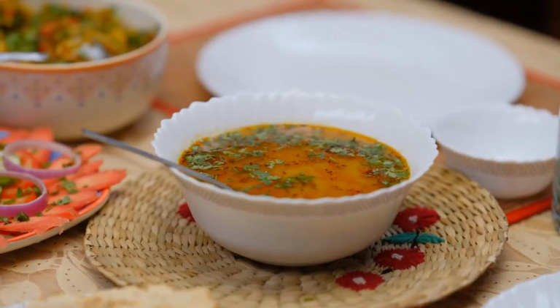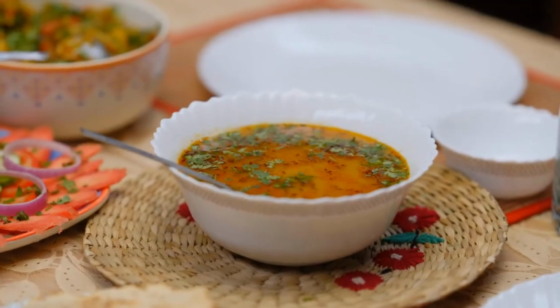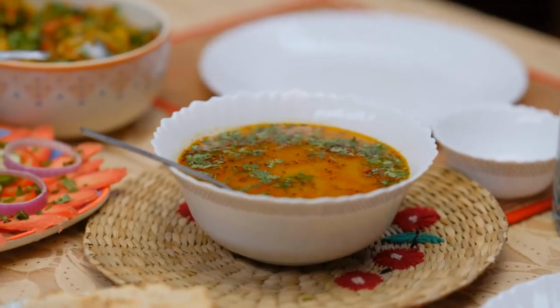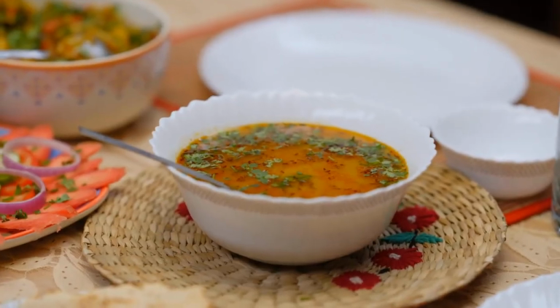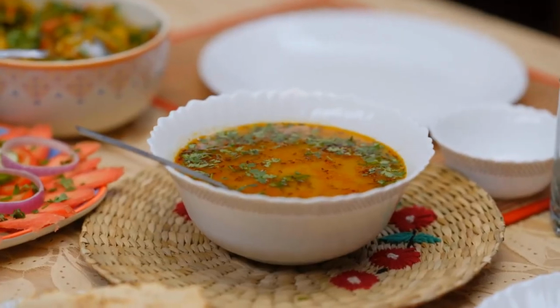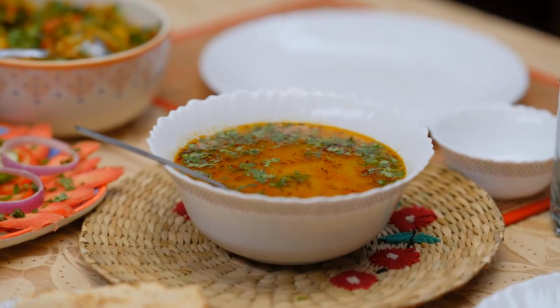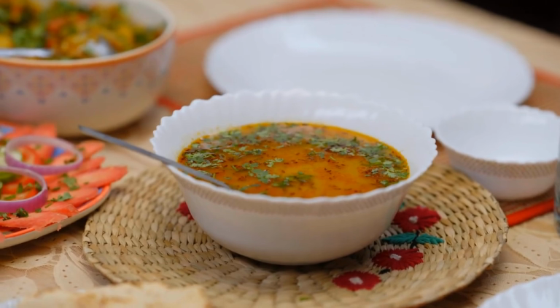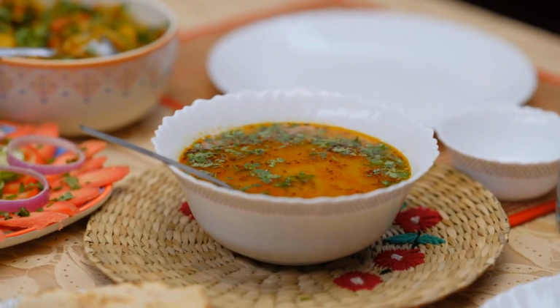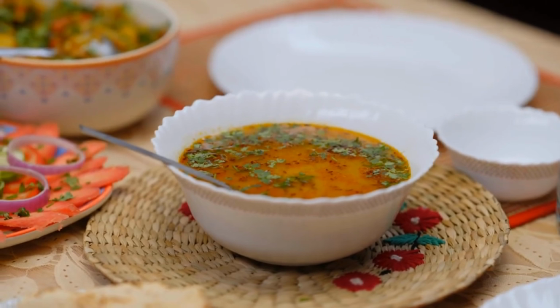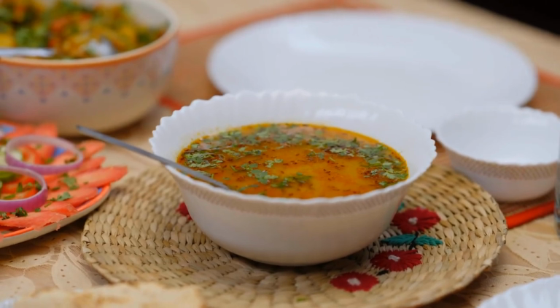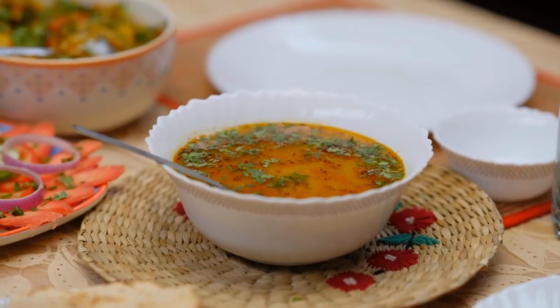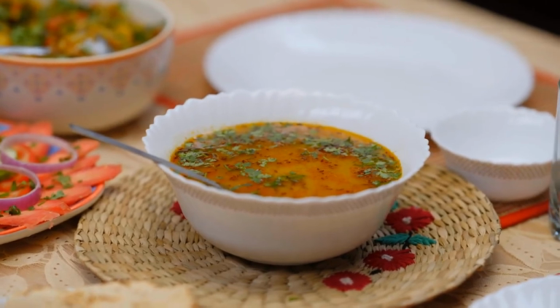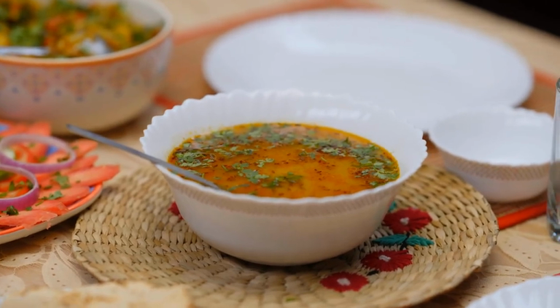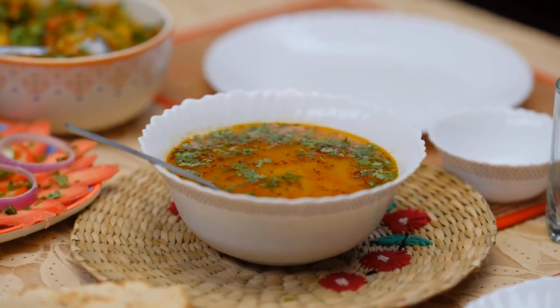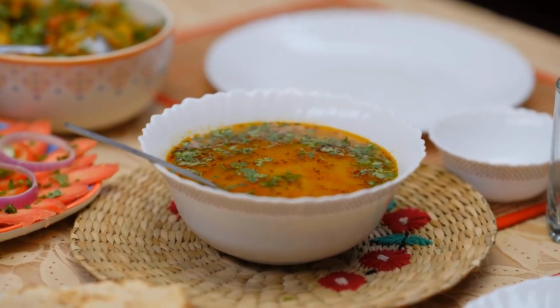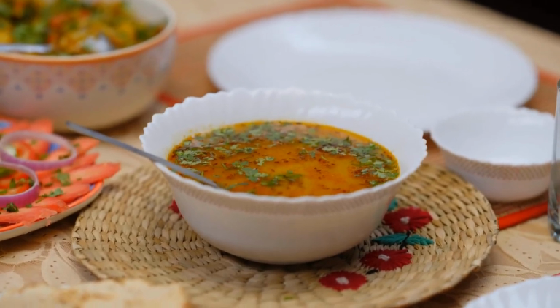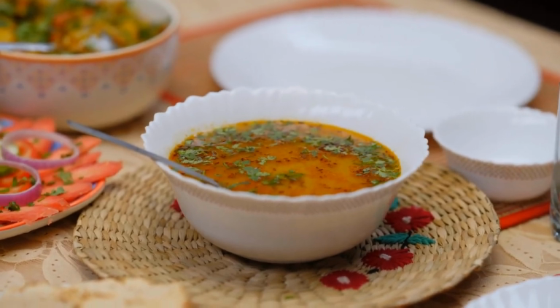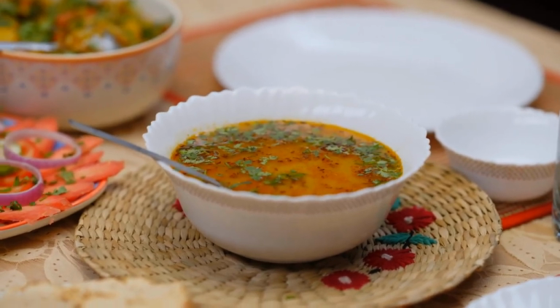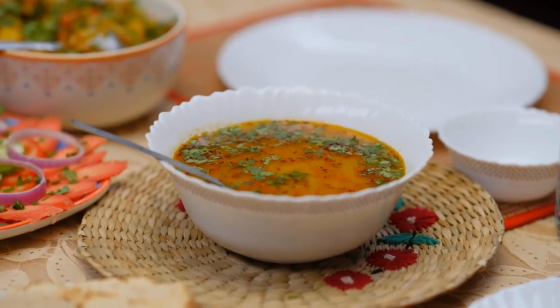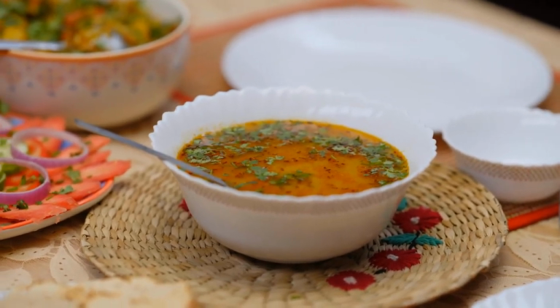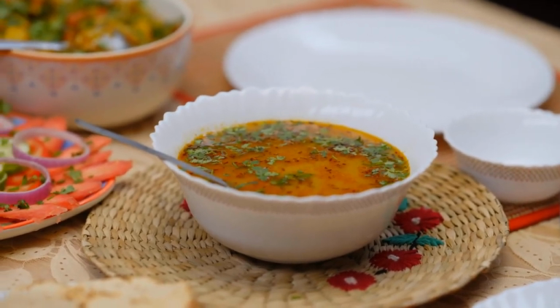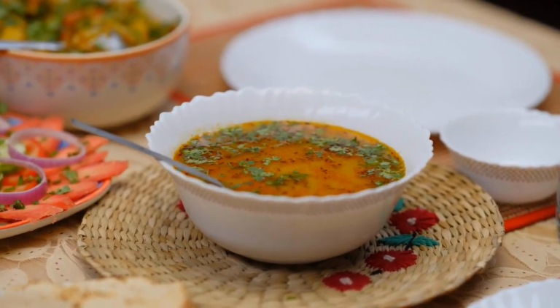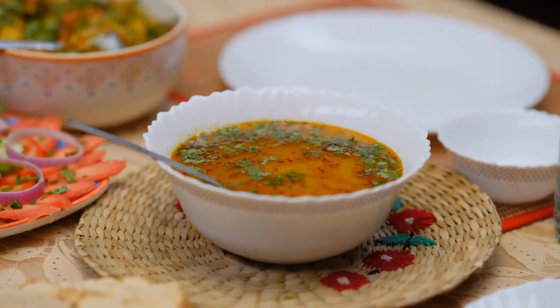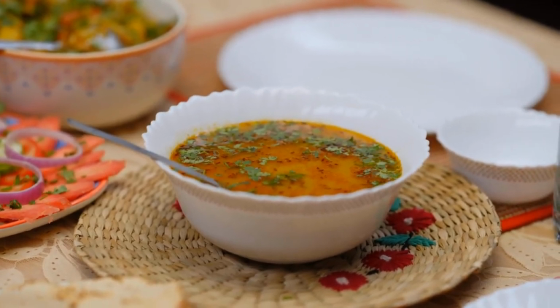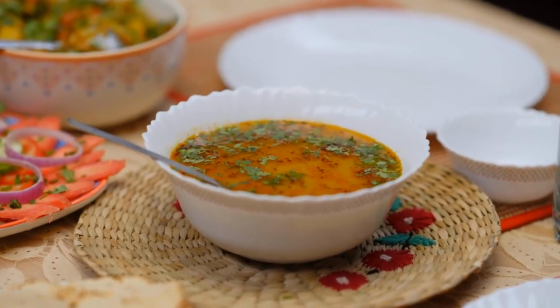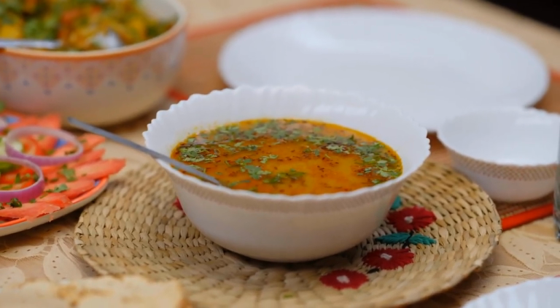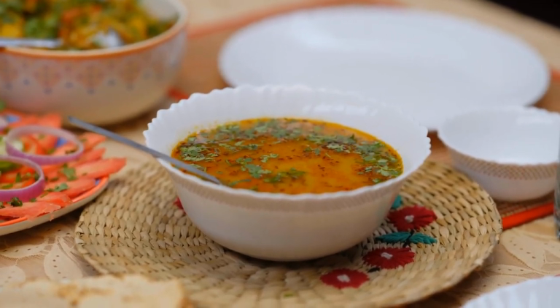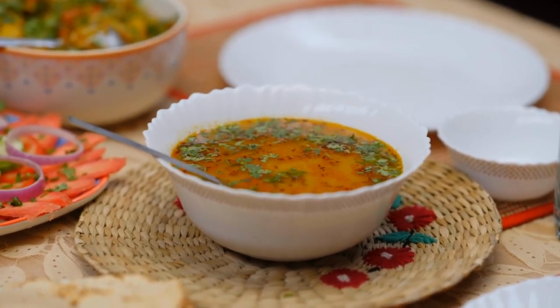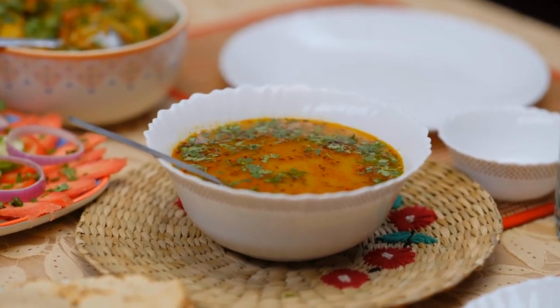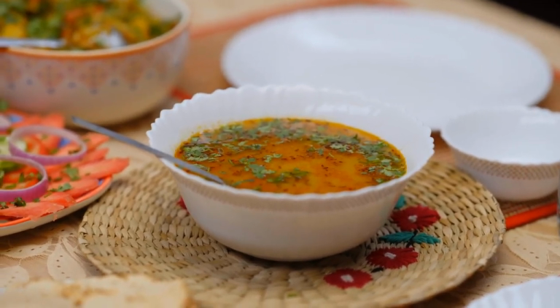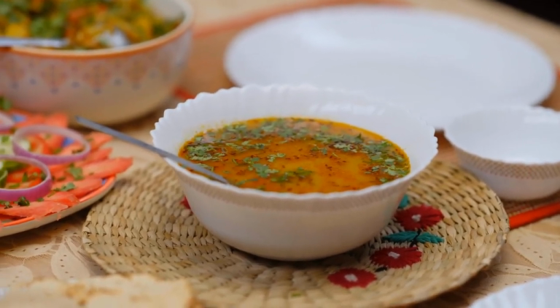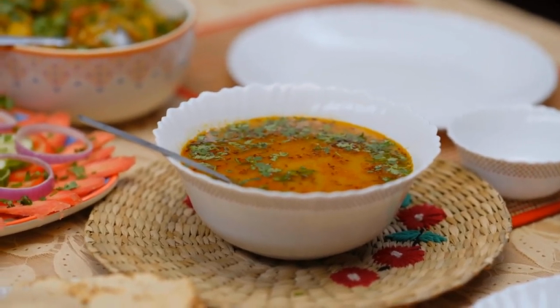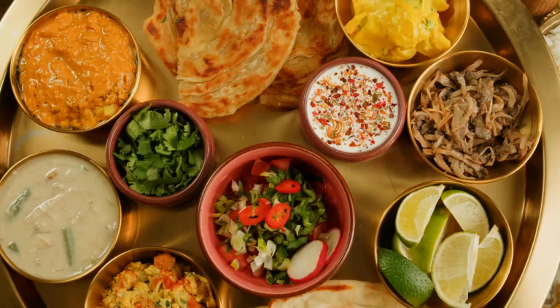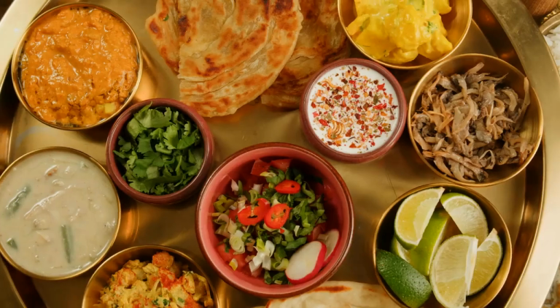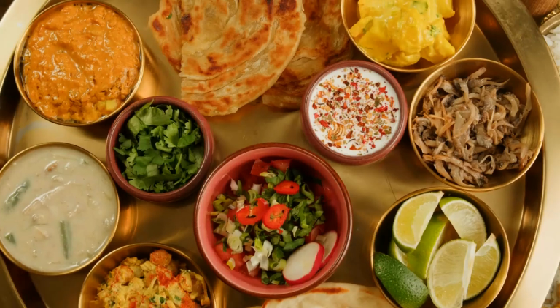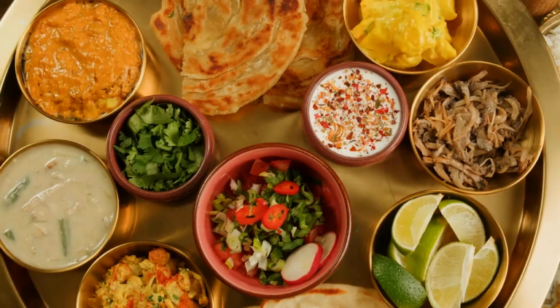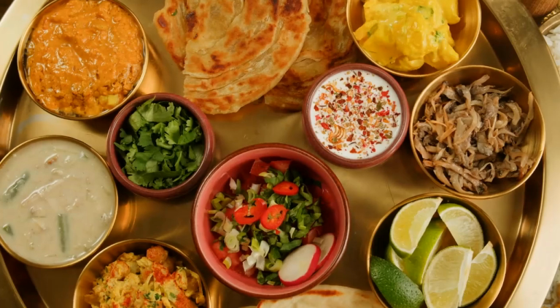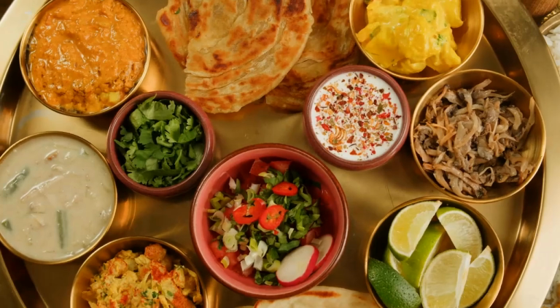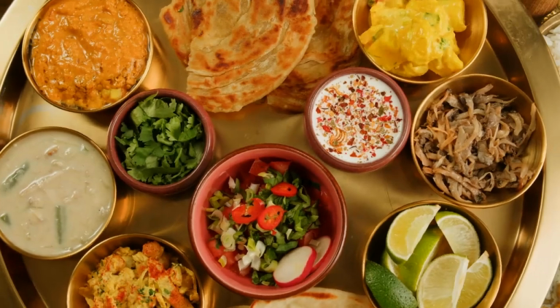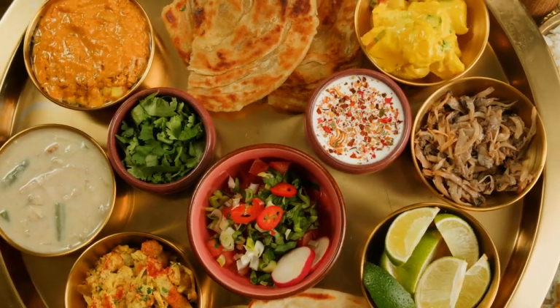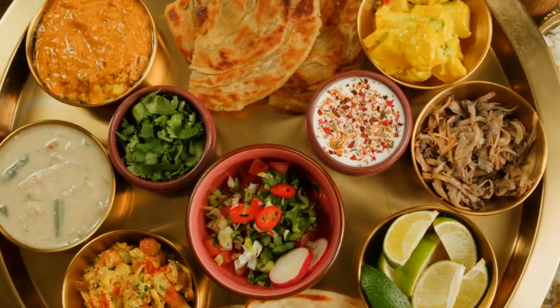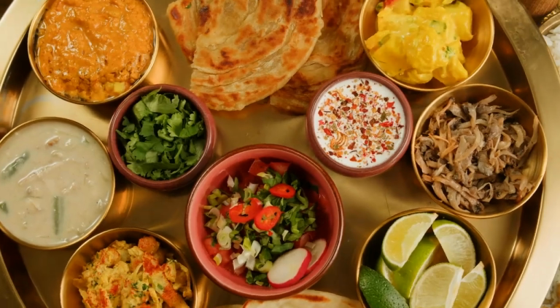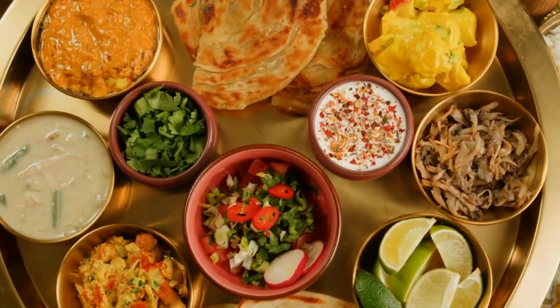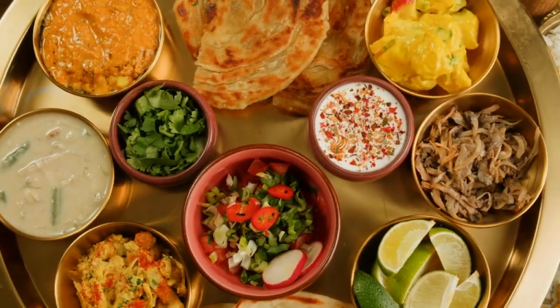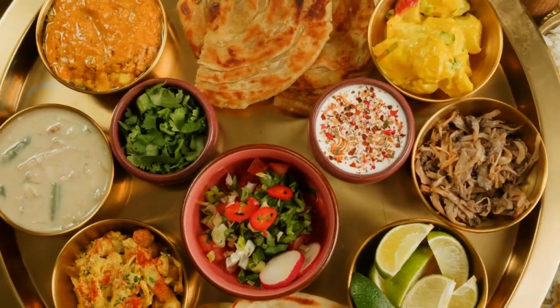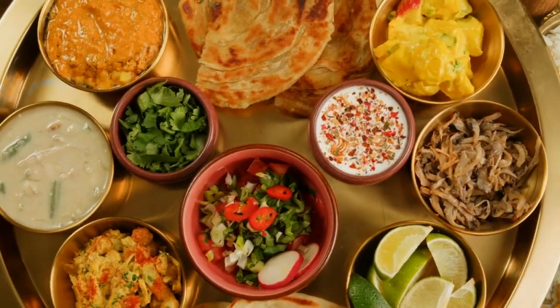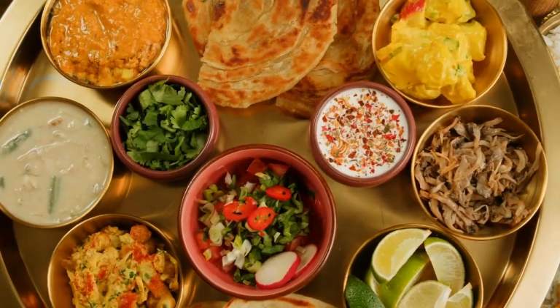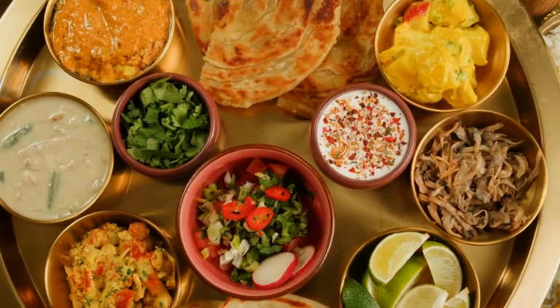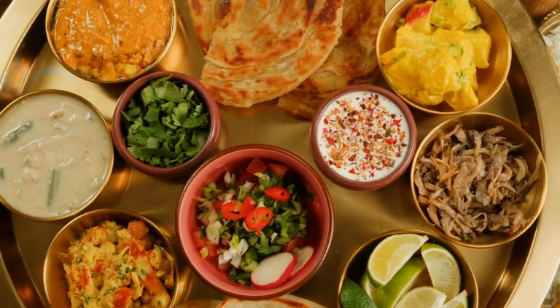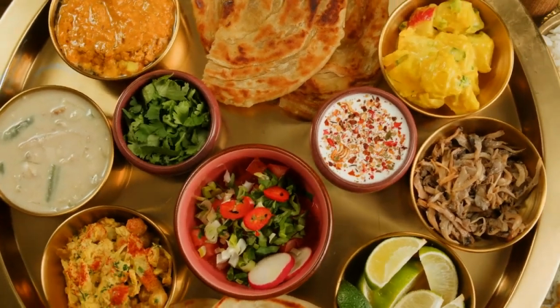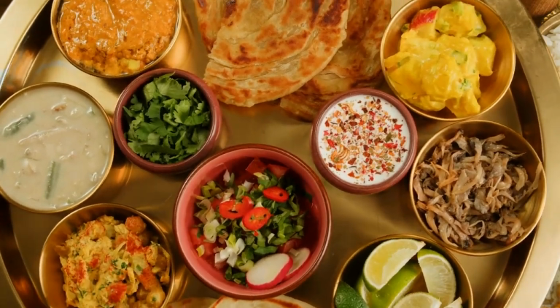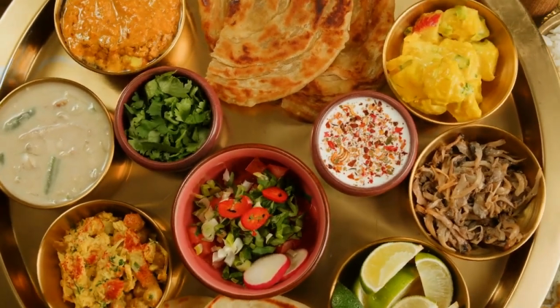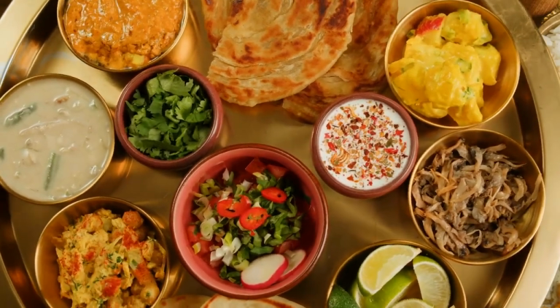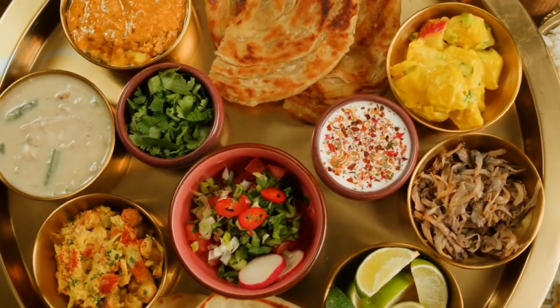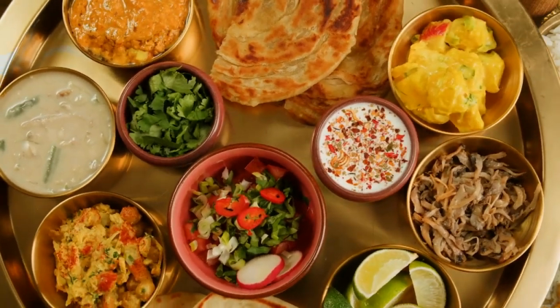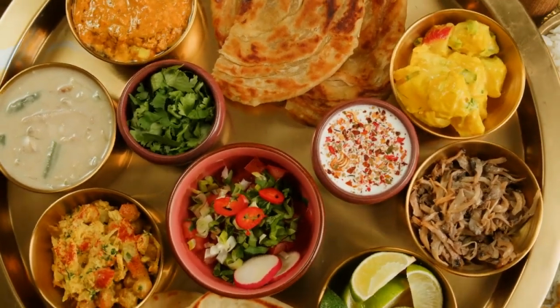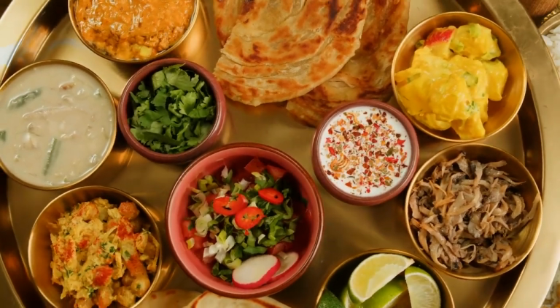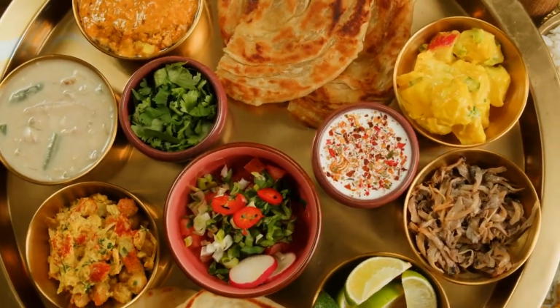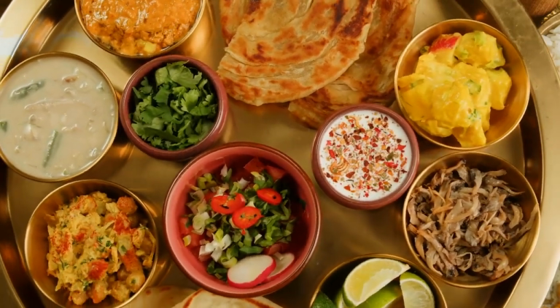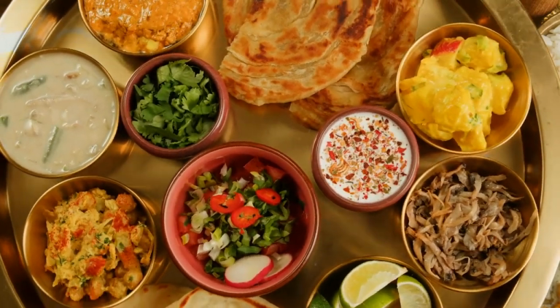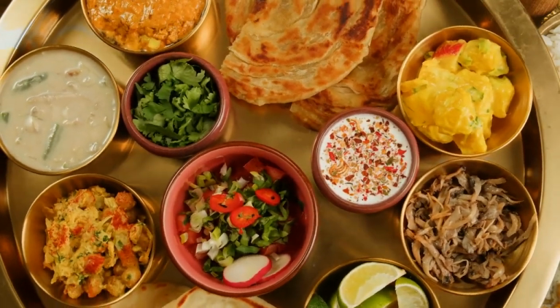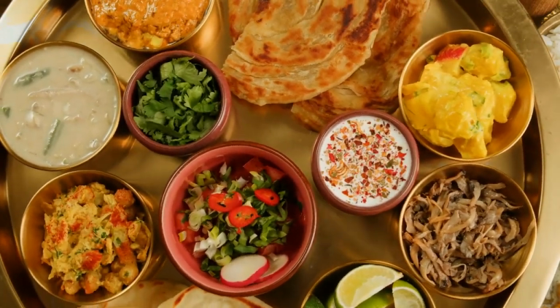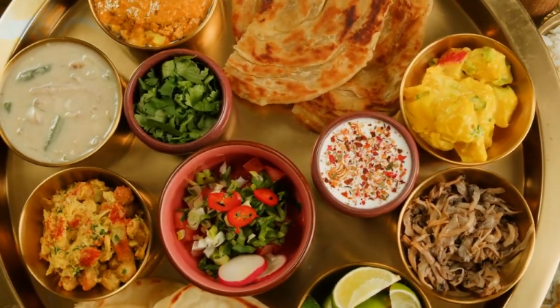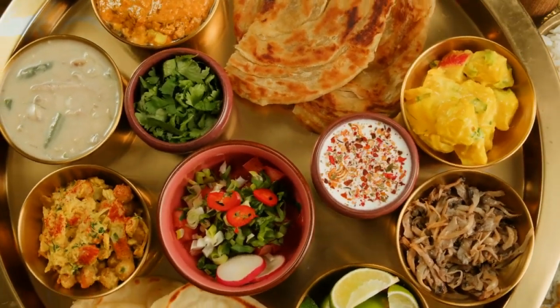Lentils, oats, nuts and seeds, leafy green vegetables, berries, and plain Greek yogurt.